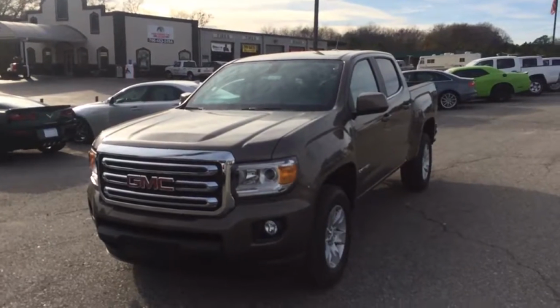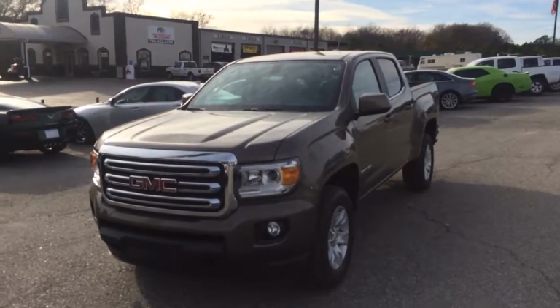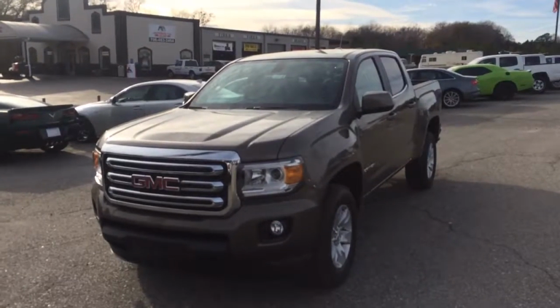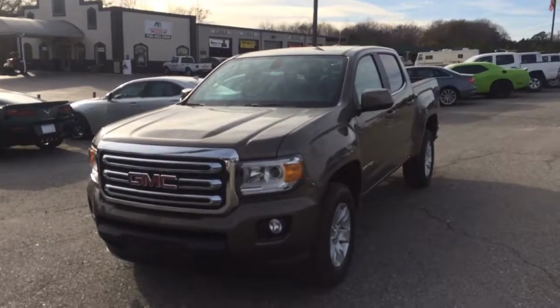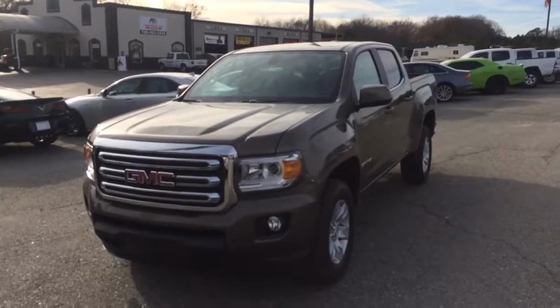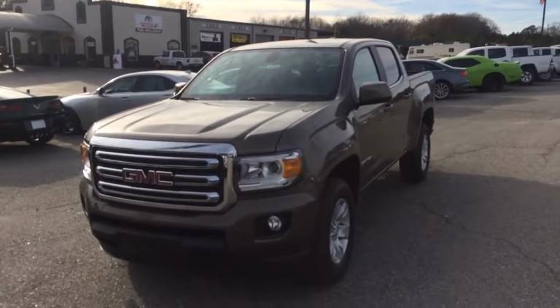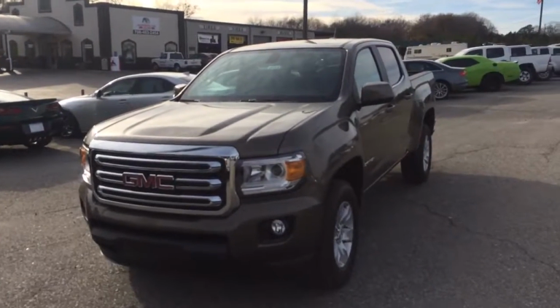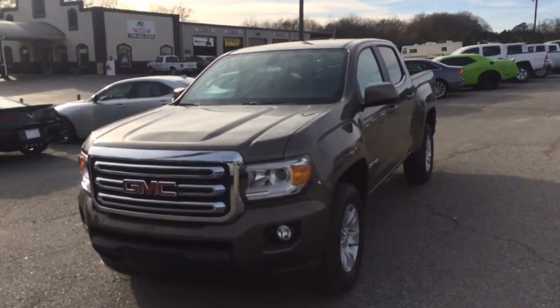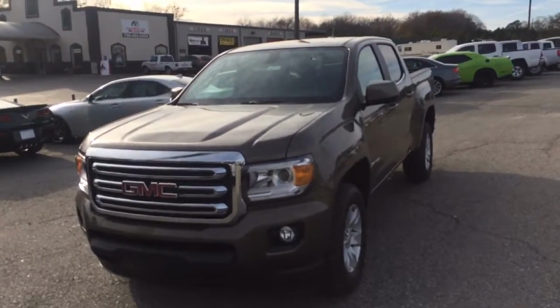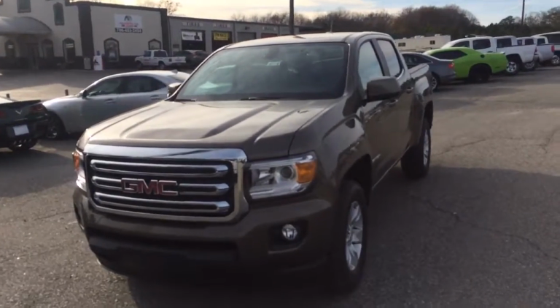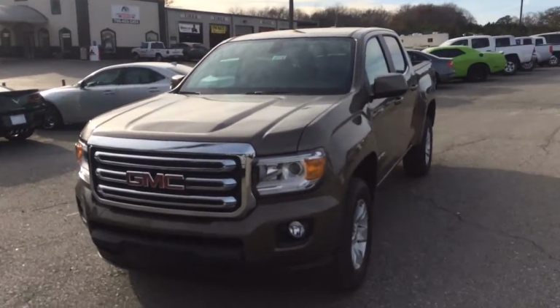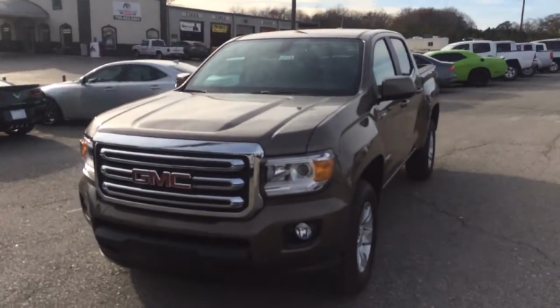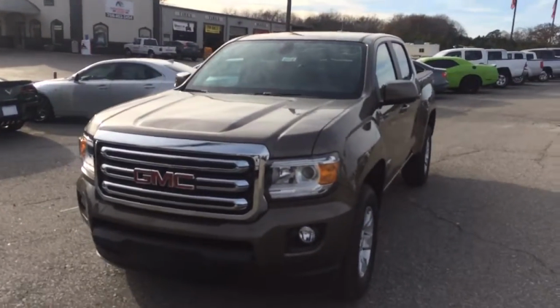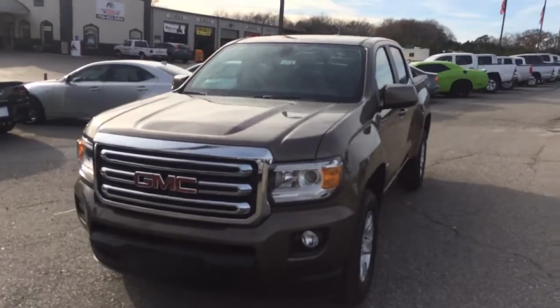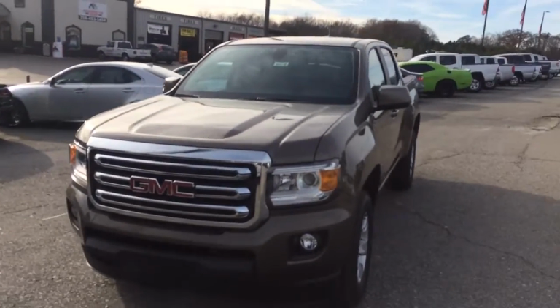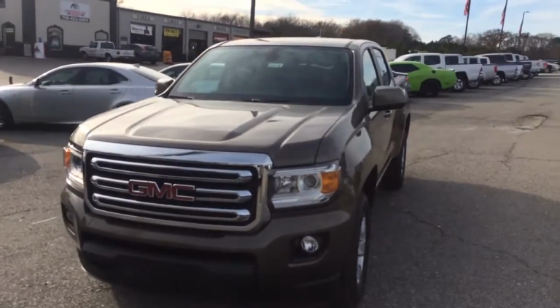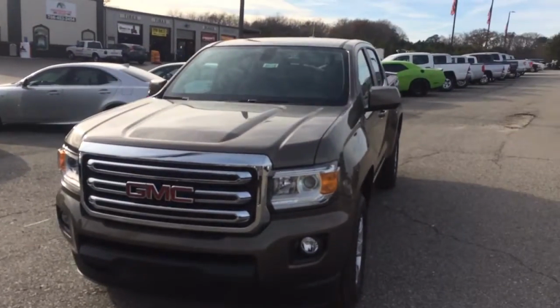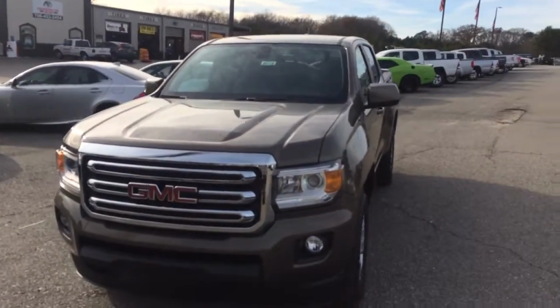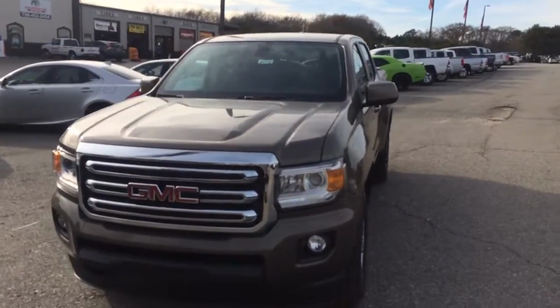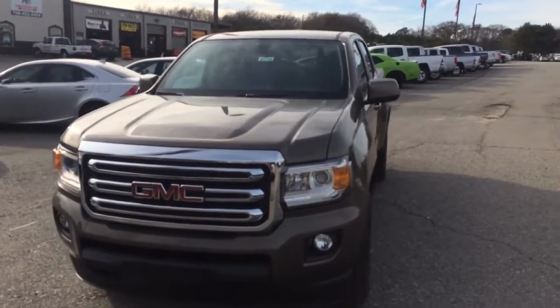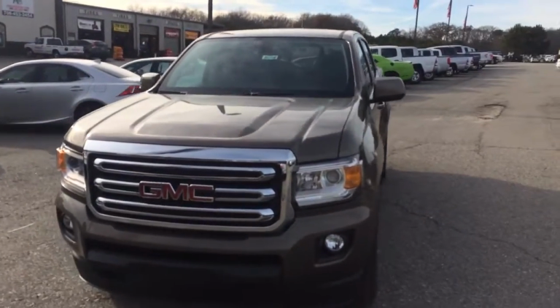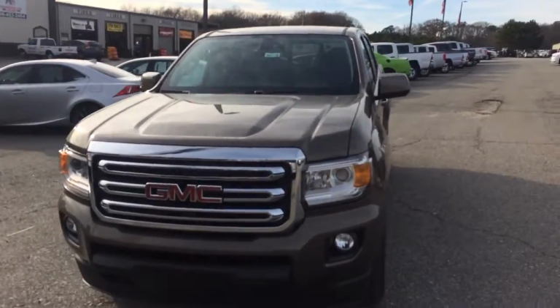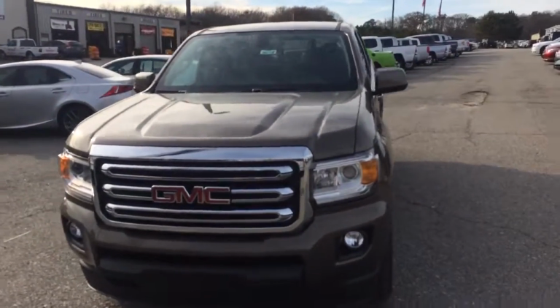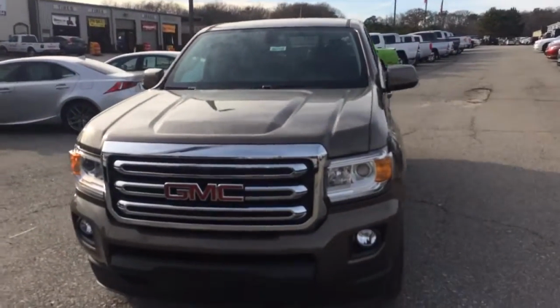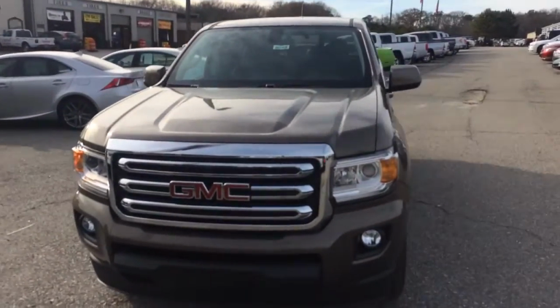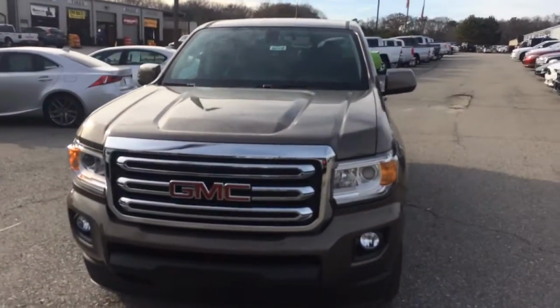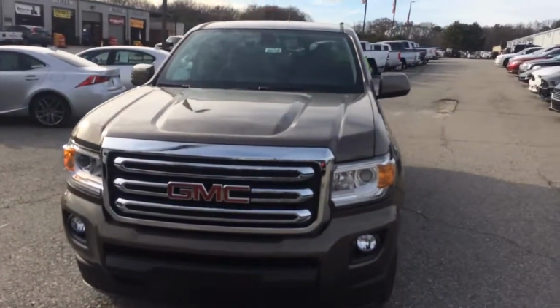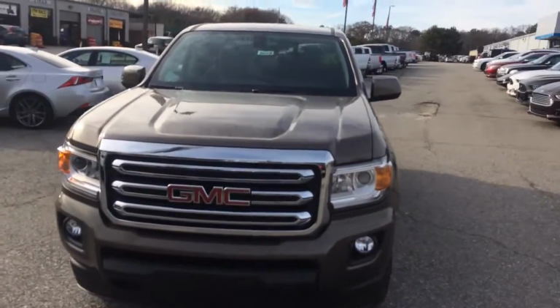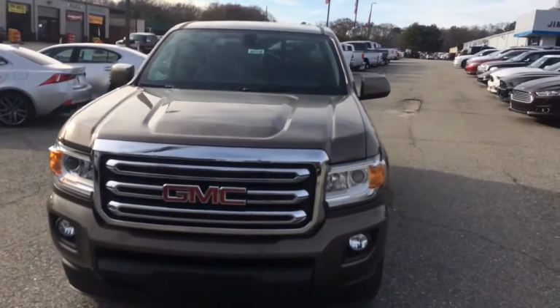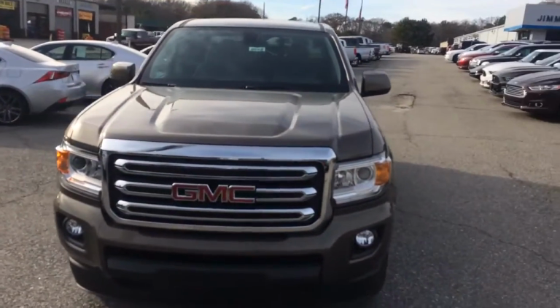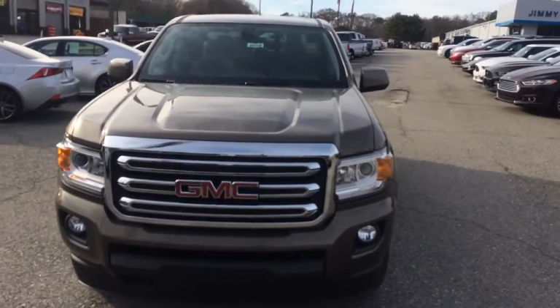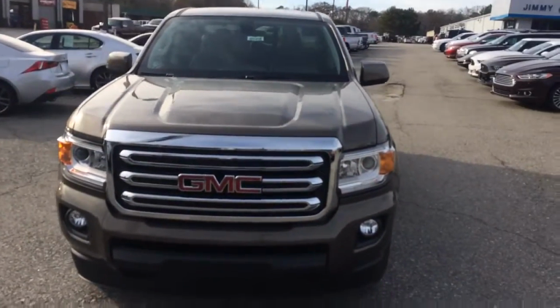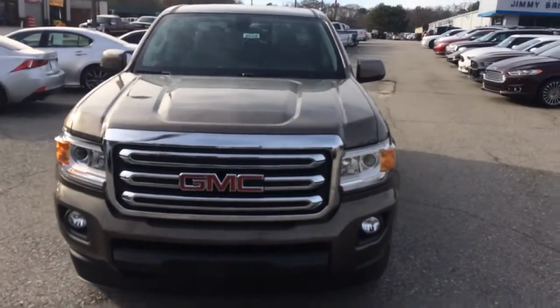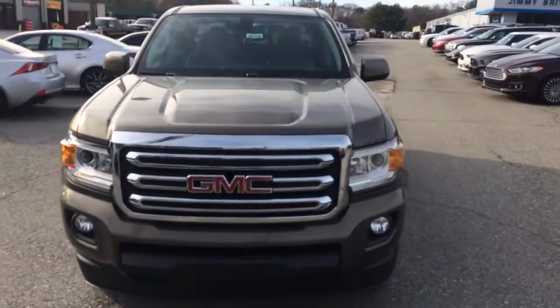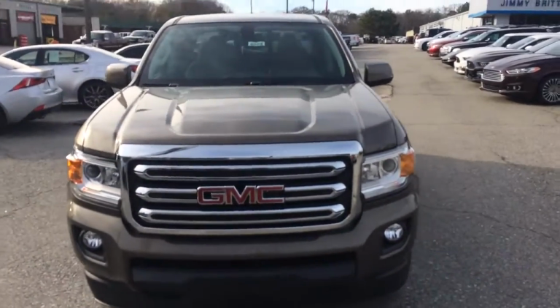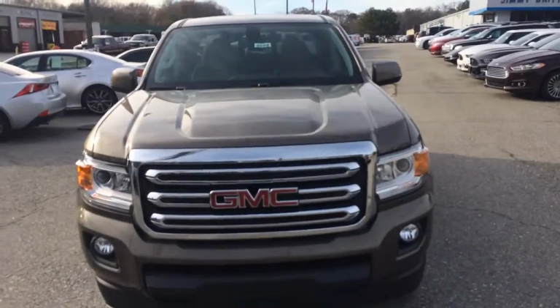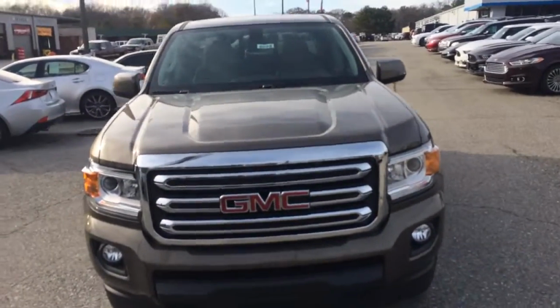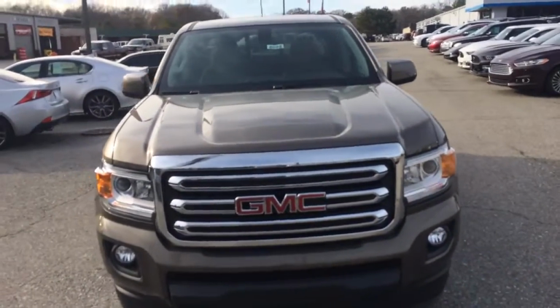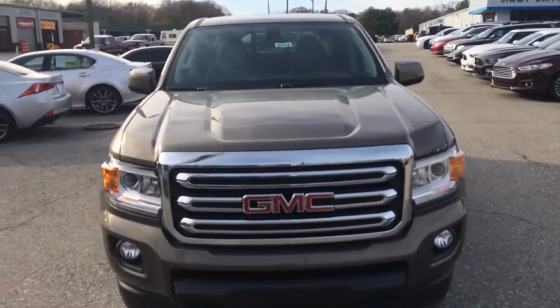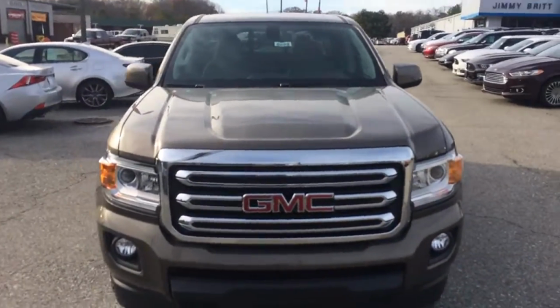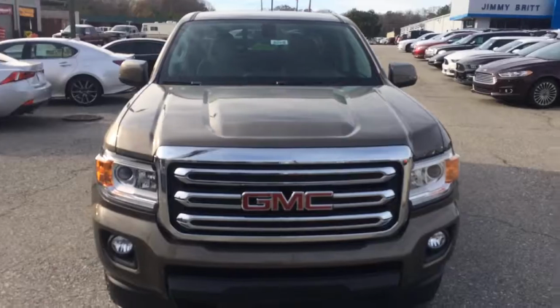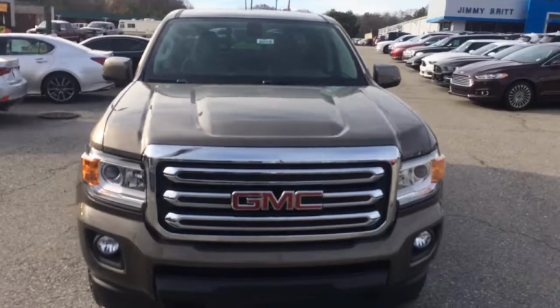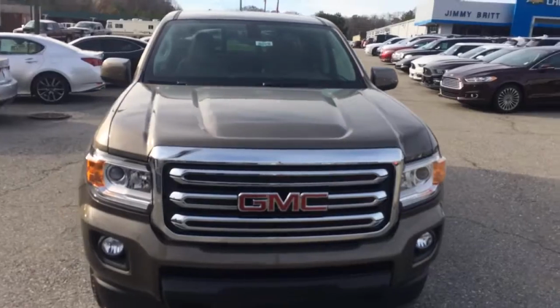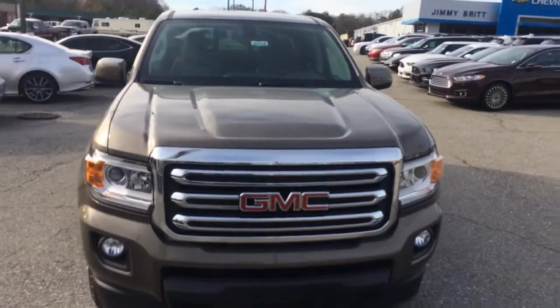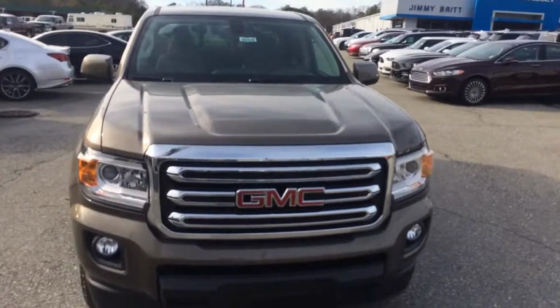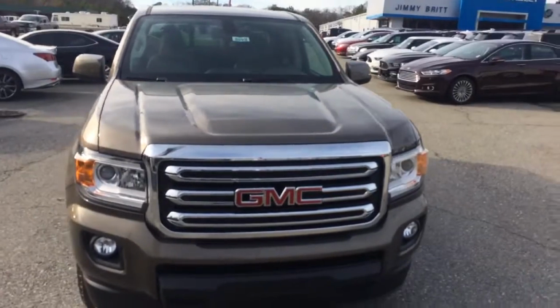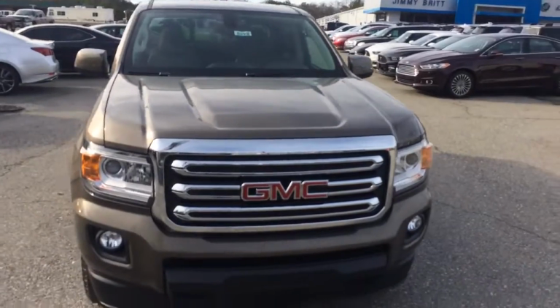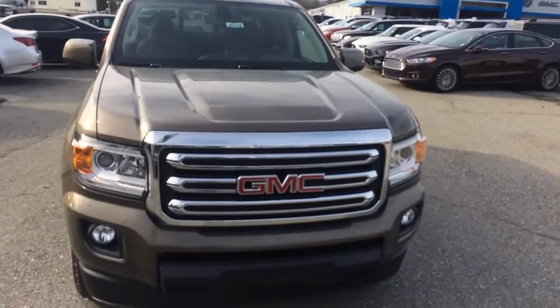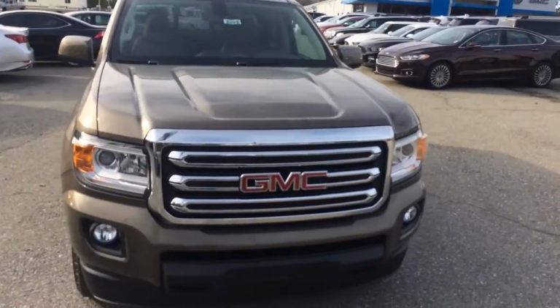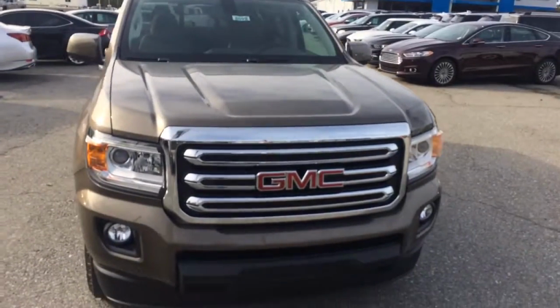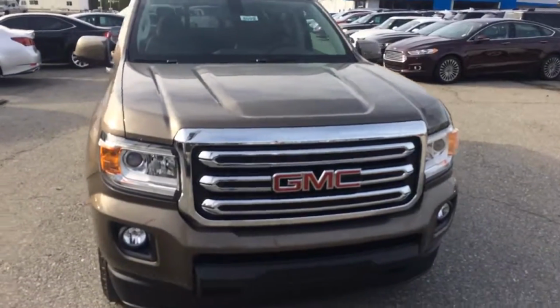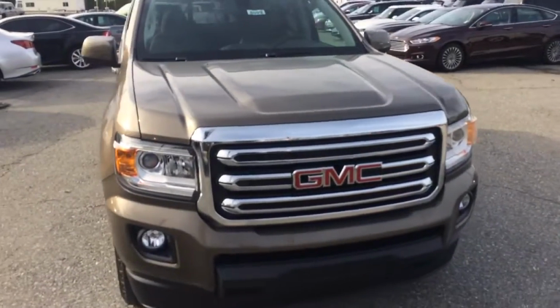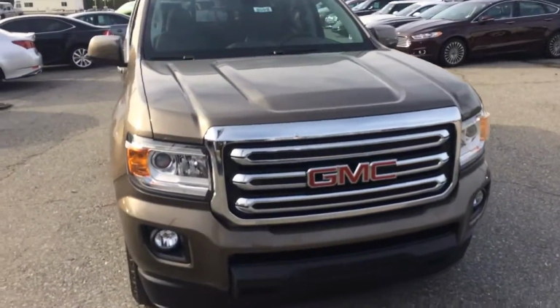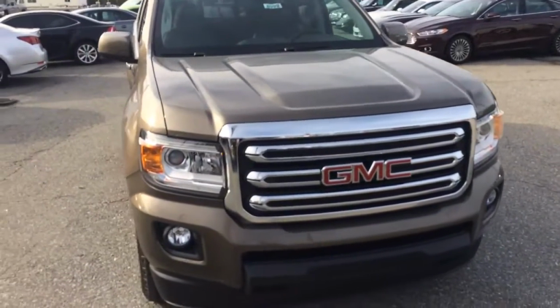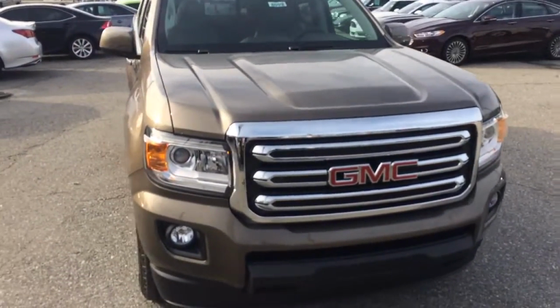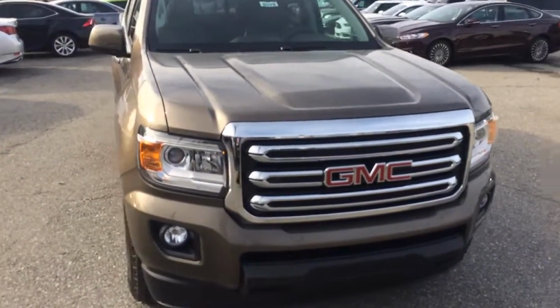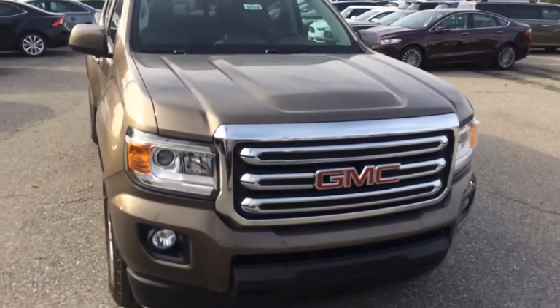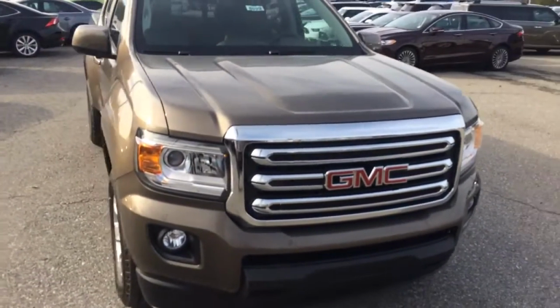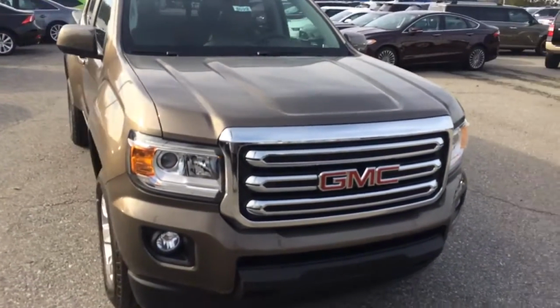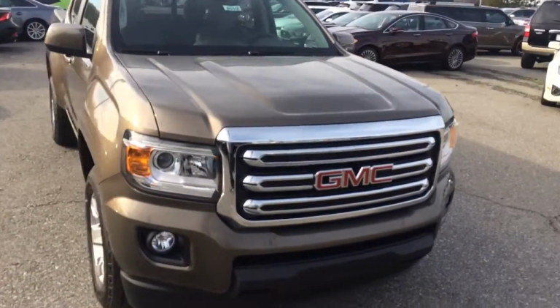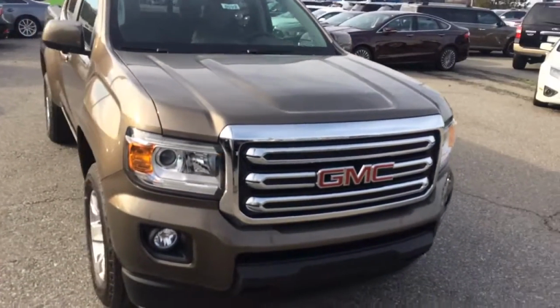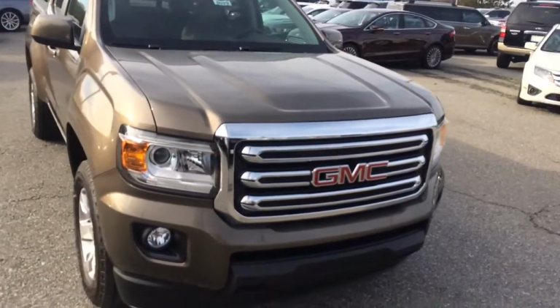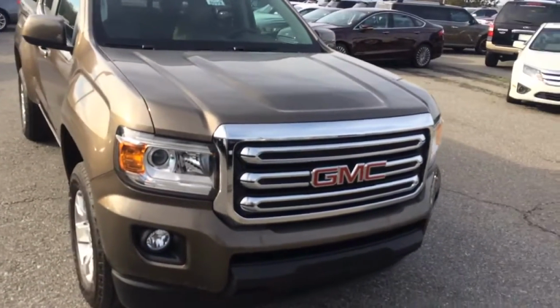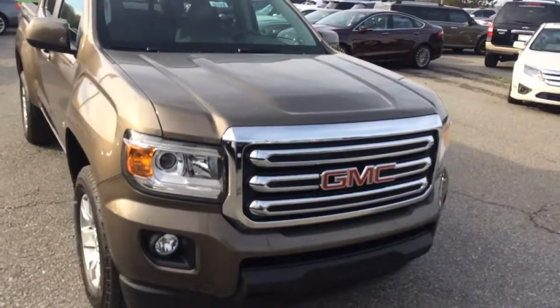Hey David, this is Brandon Rutherford out here at Jimmy Britt Chevrolet. I'm going to give you a quick walk around of the brand new GMC Canyon you inquired about.